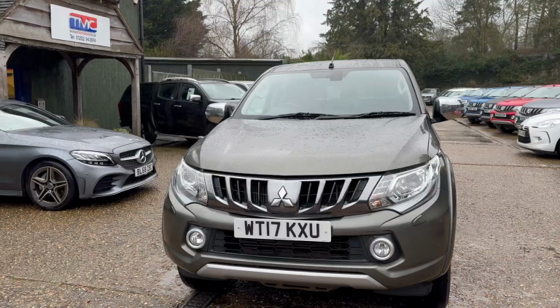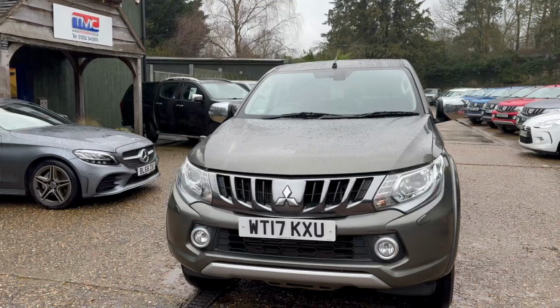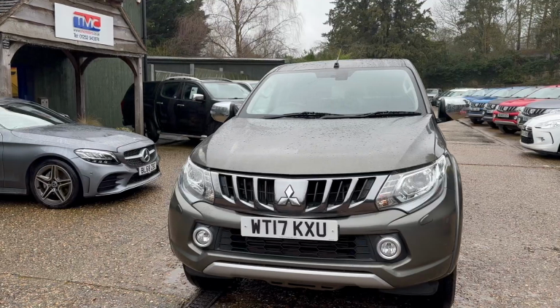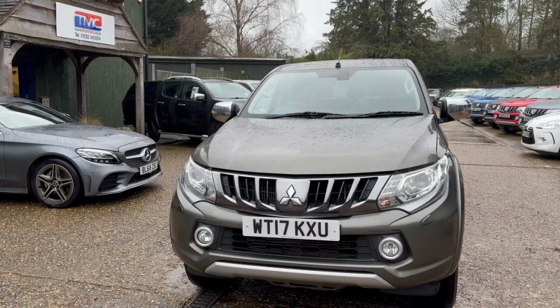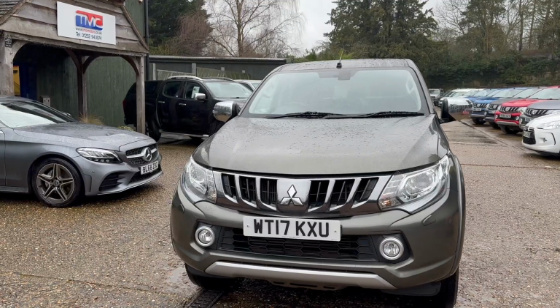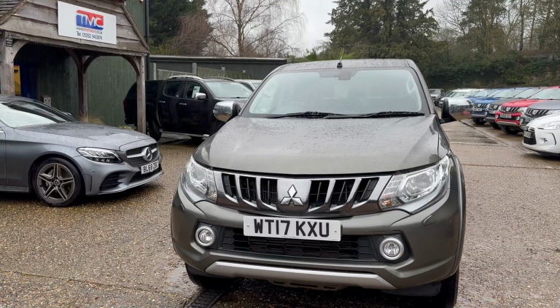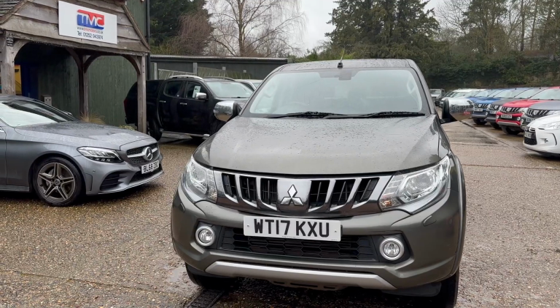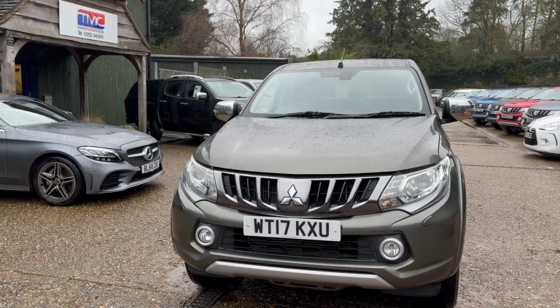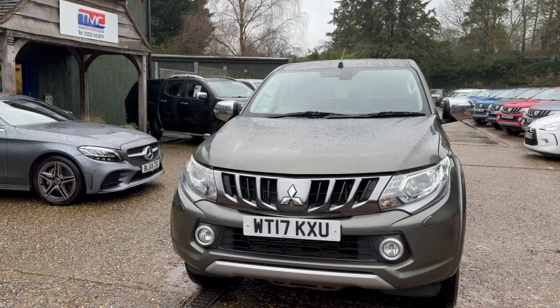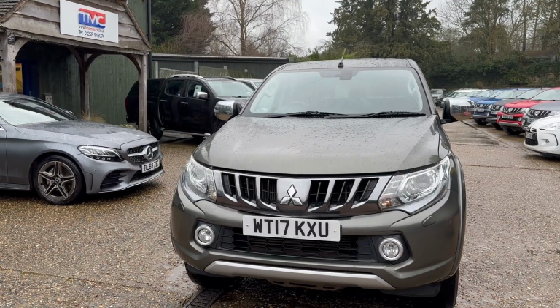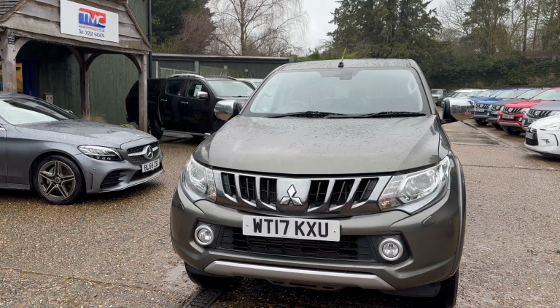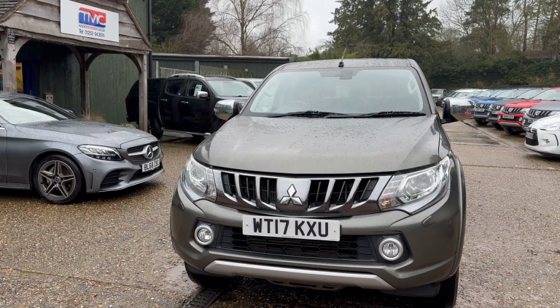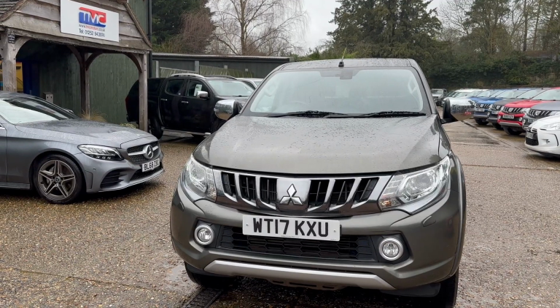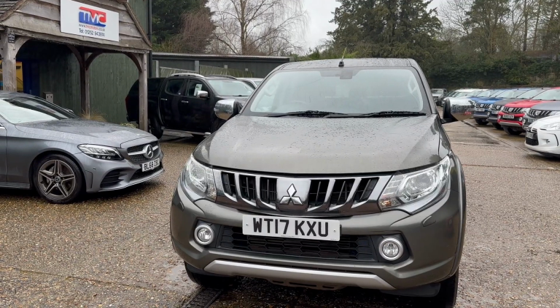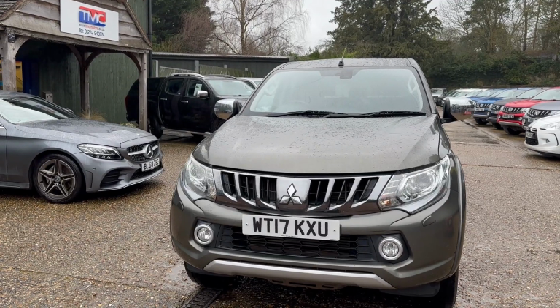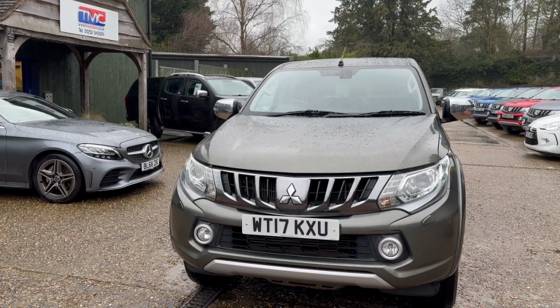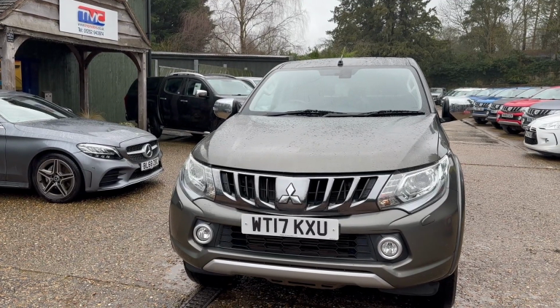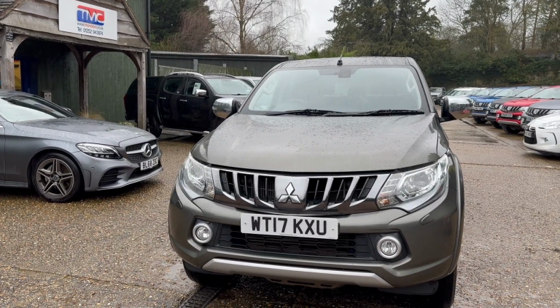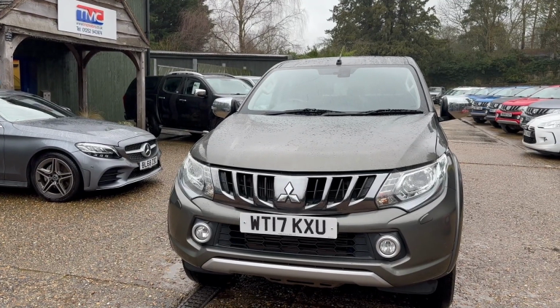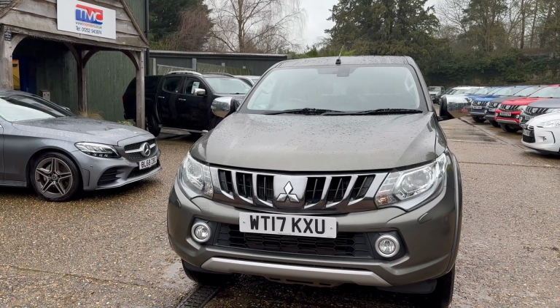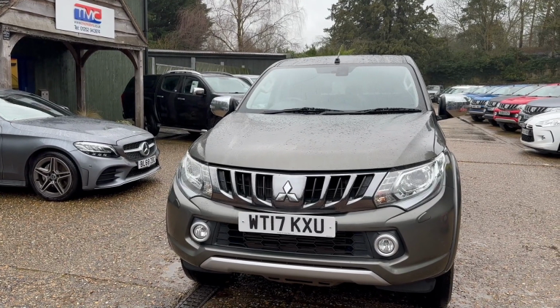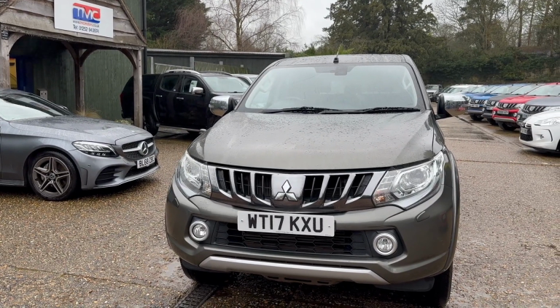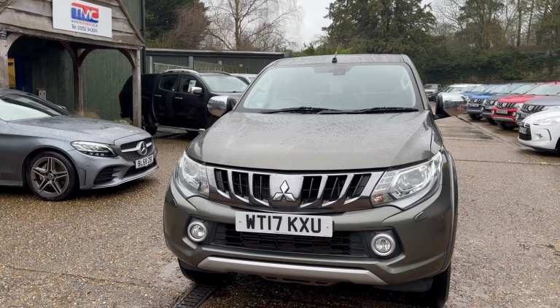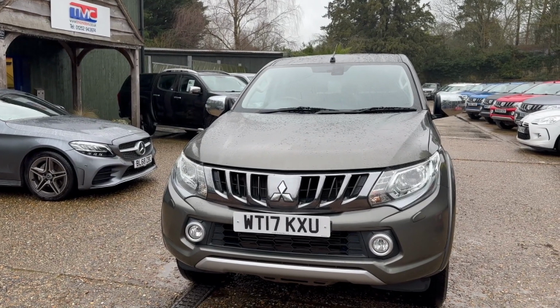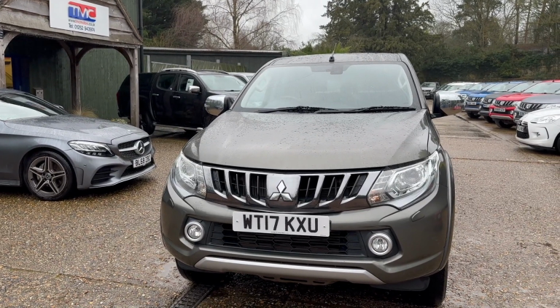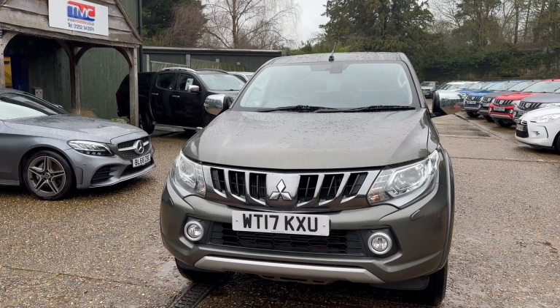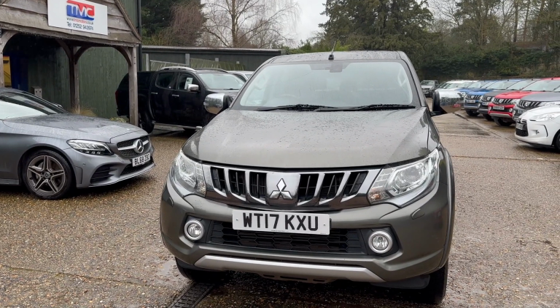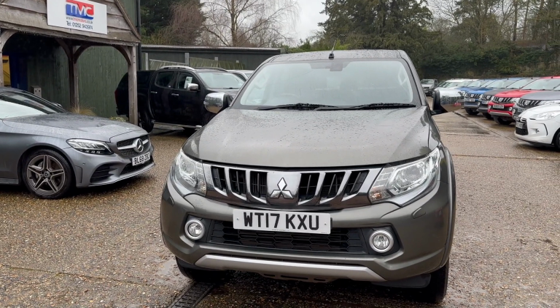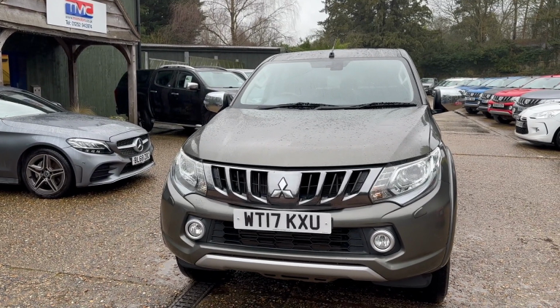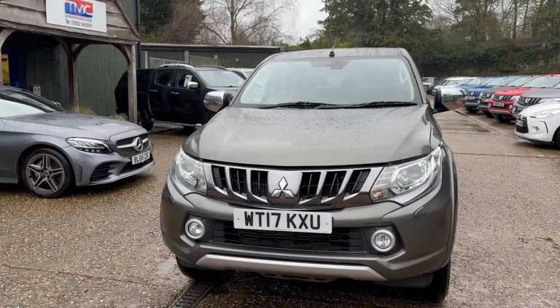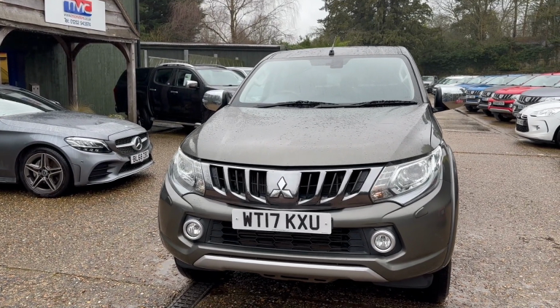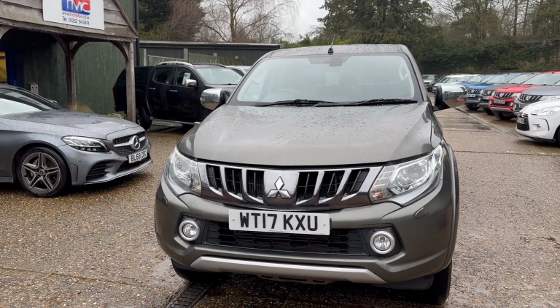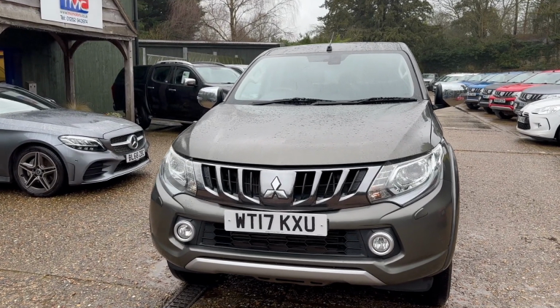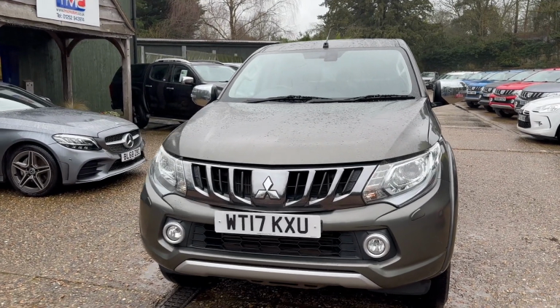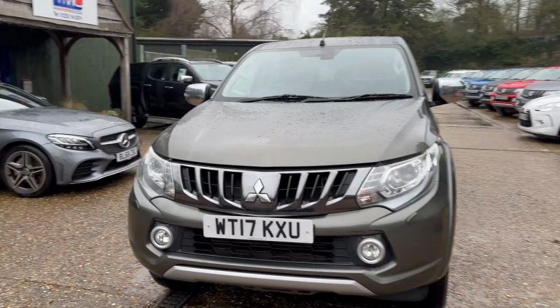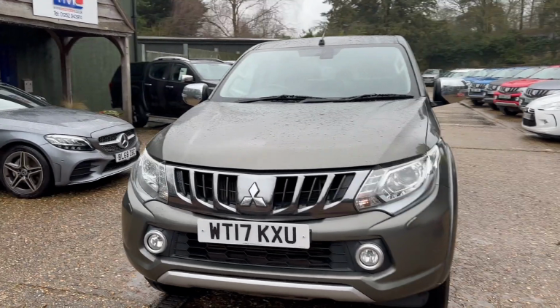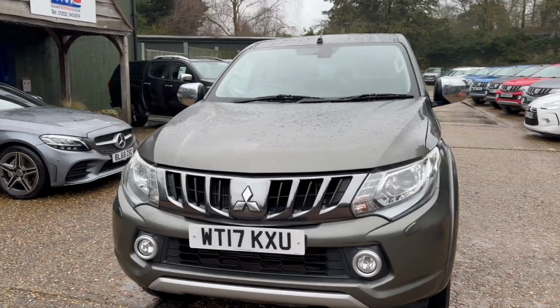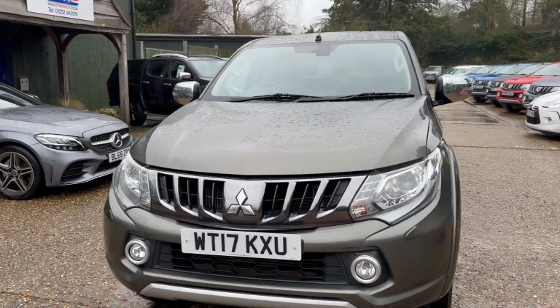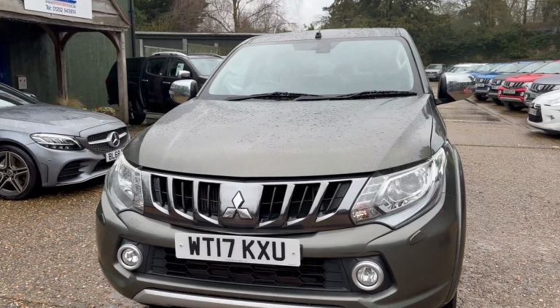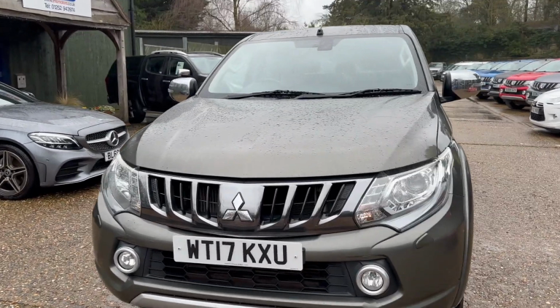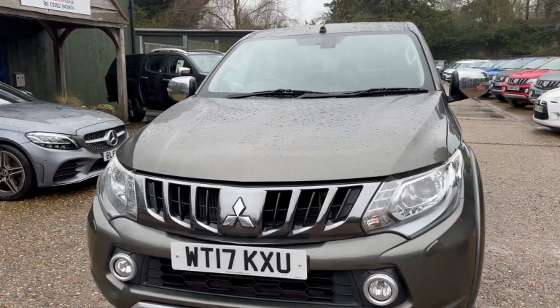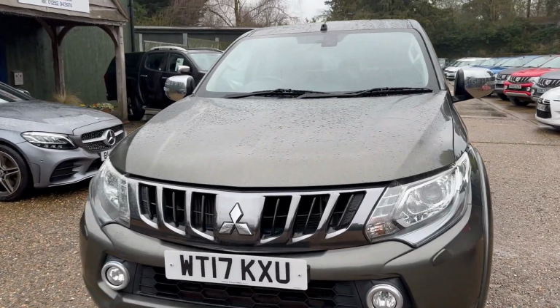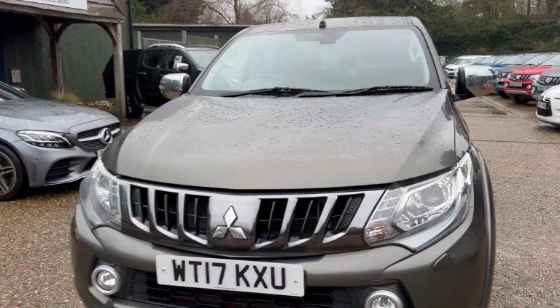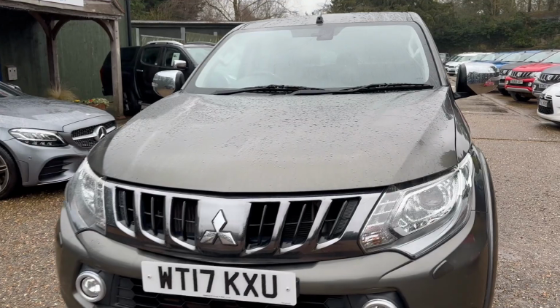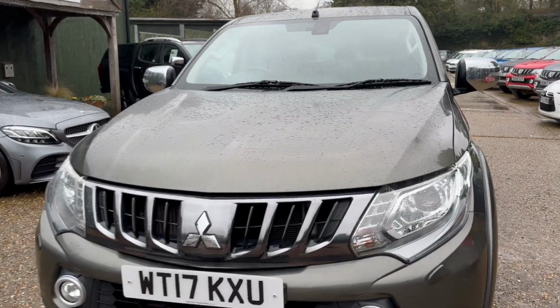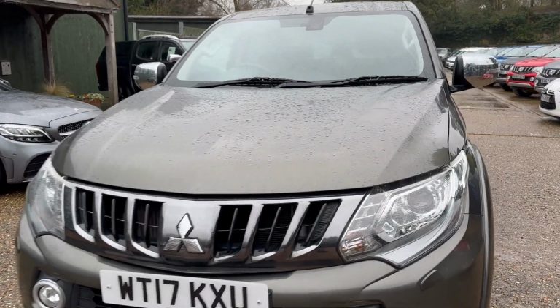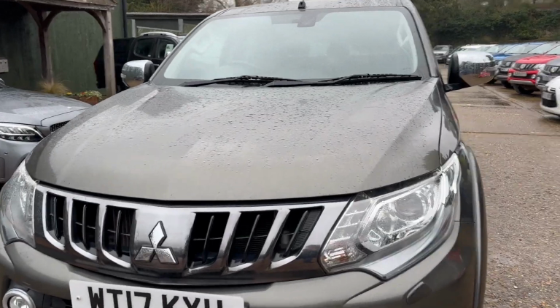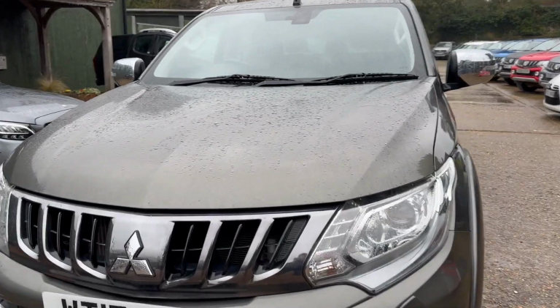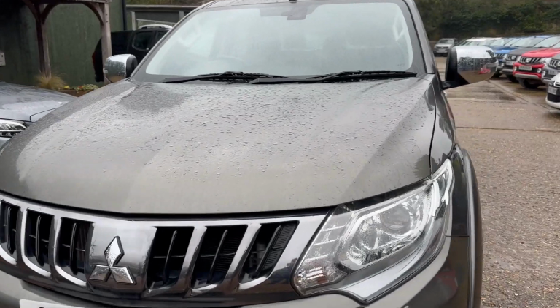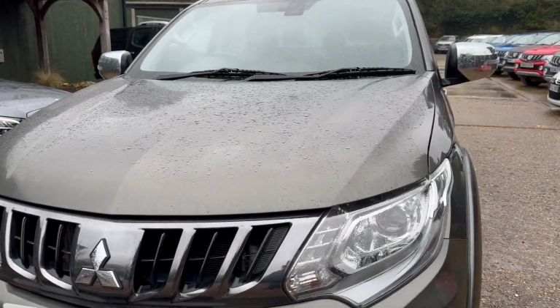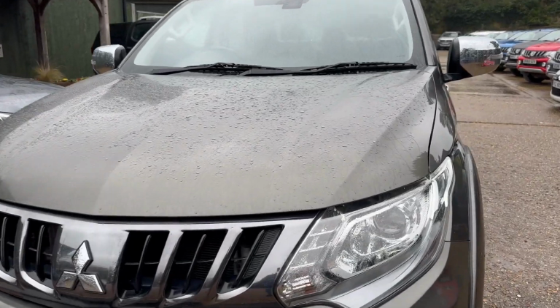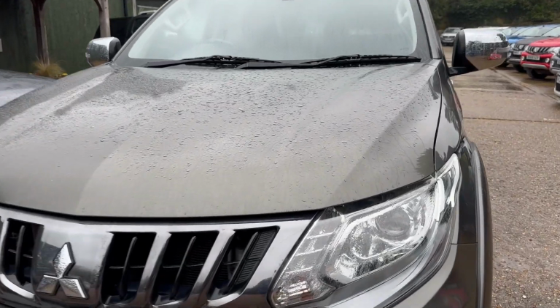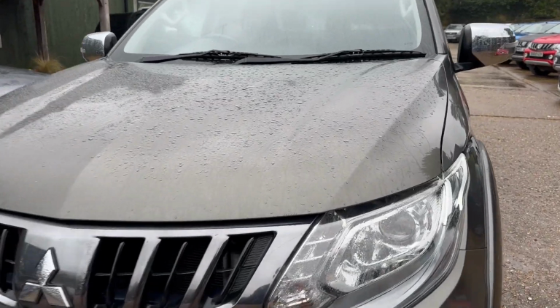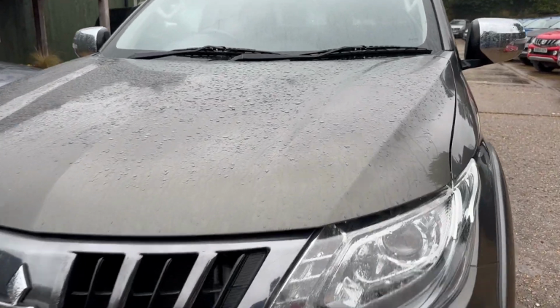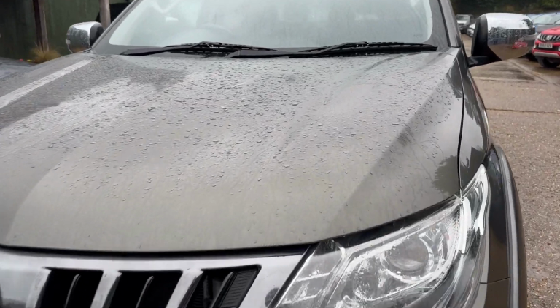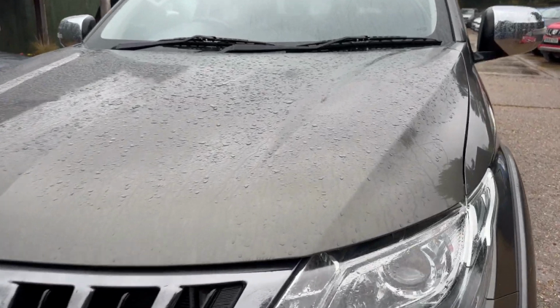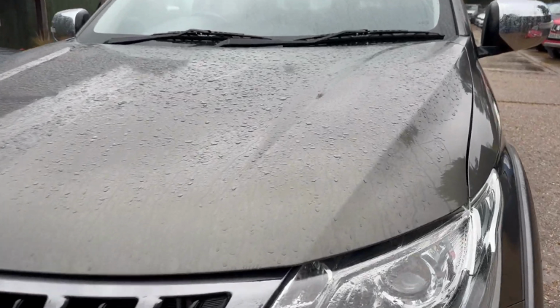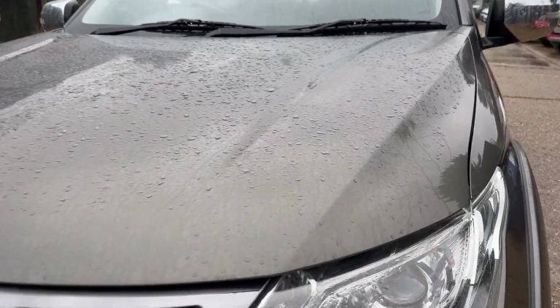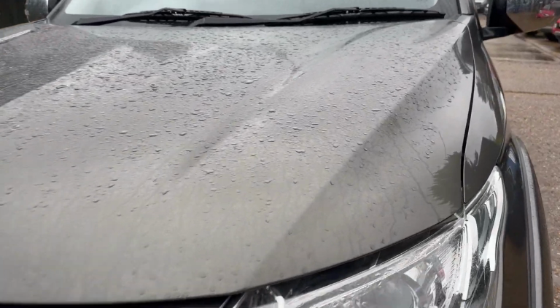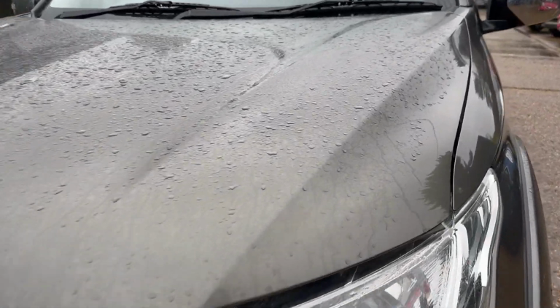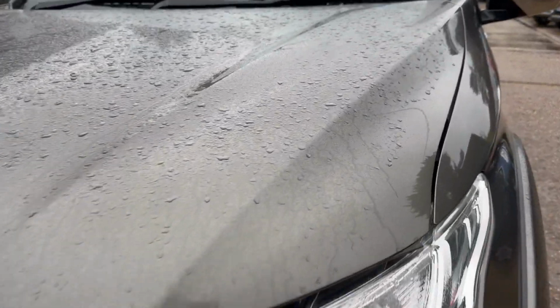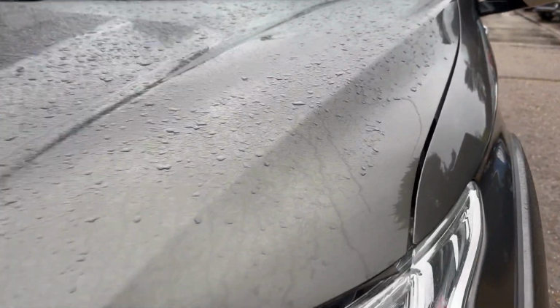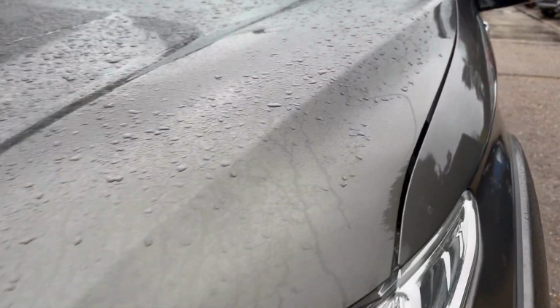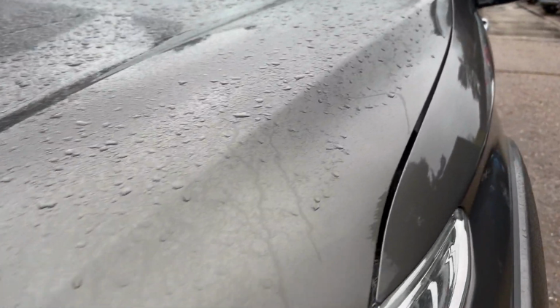Hi there, it's Ross here from TMC Motors and today we're looking at this Mitsubishi L200 finished in green. I'm going to do a walk around of the vehicle and show you some key features, details and cosmetics.